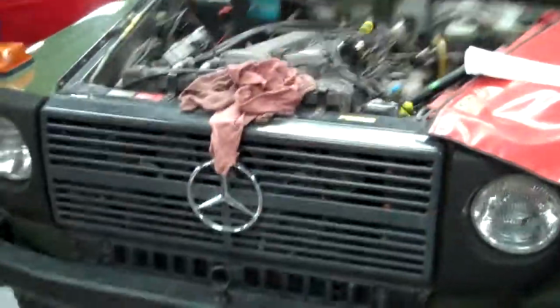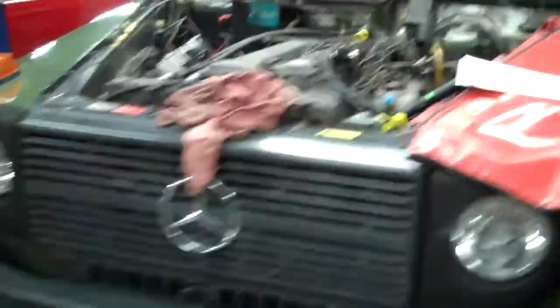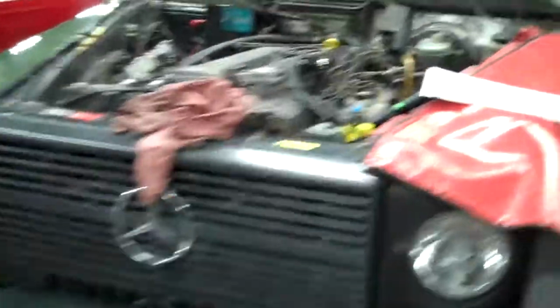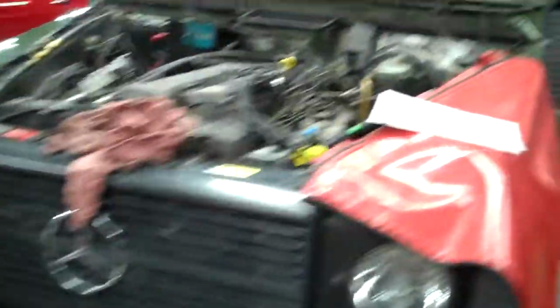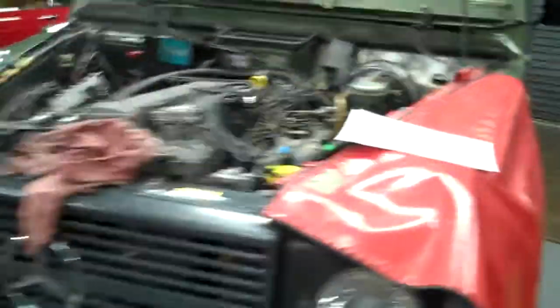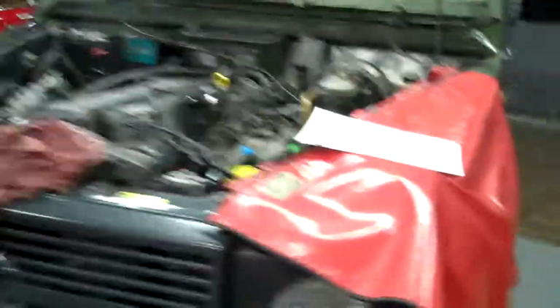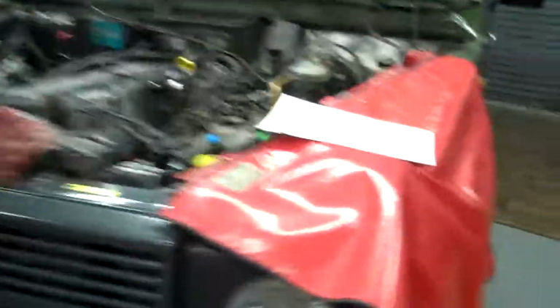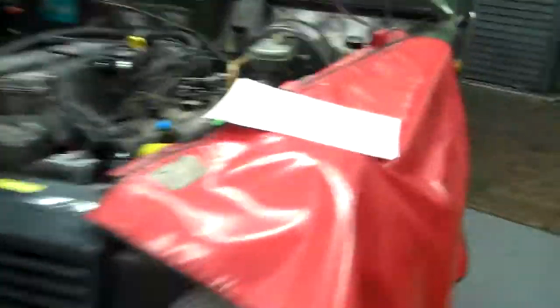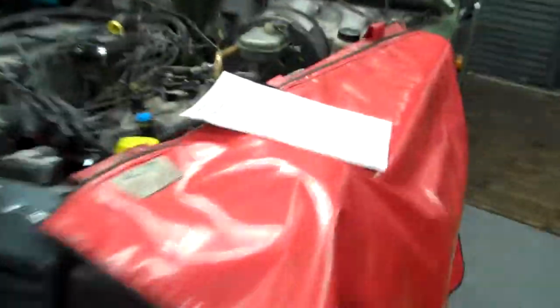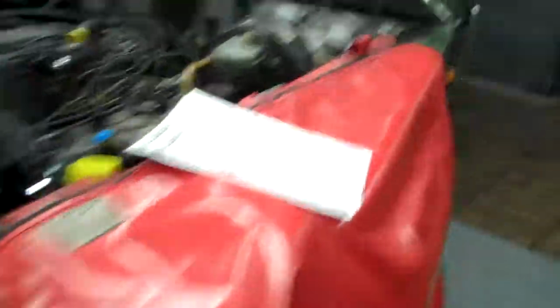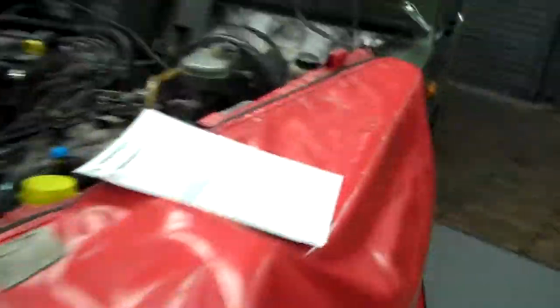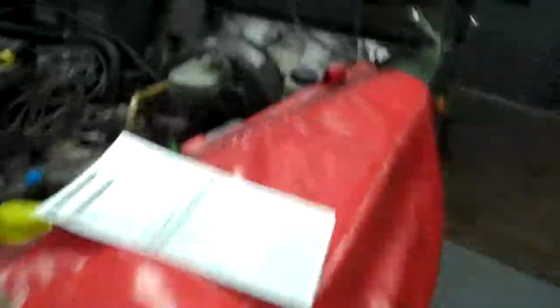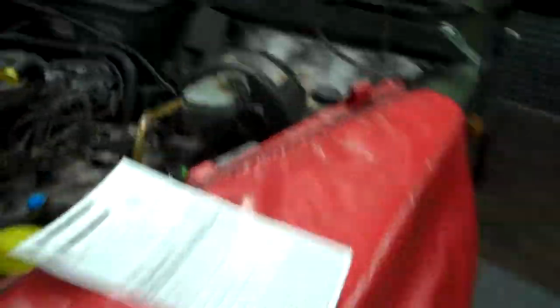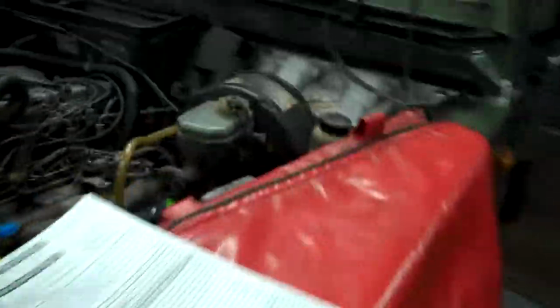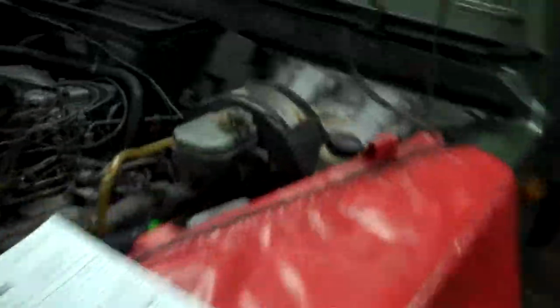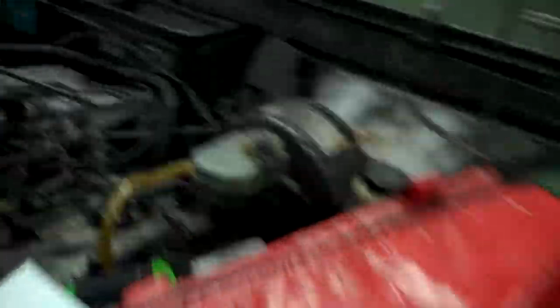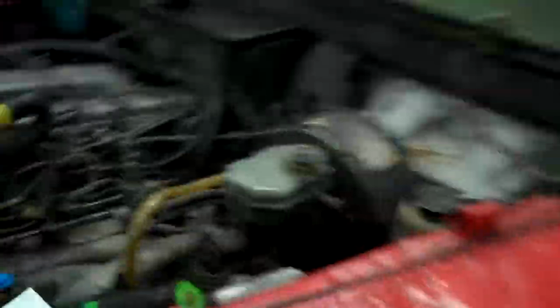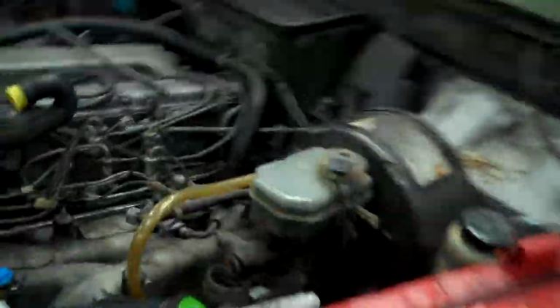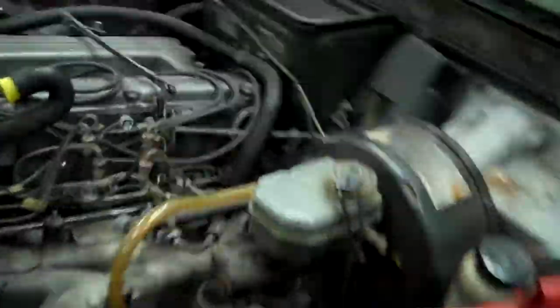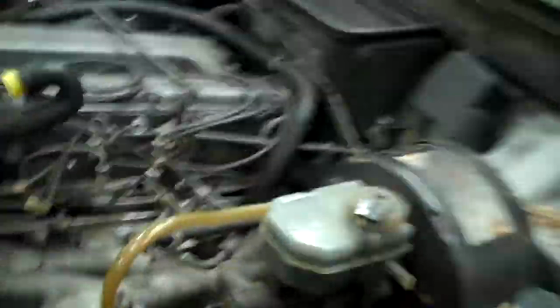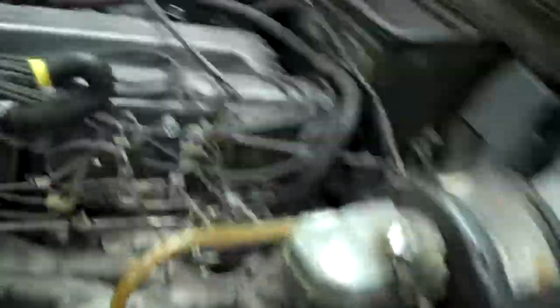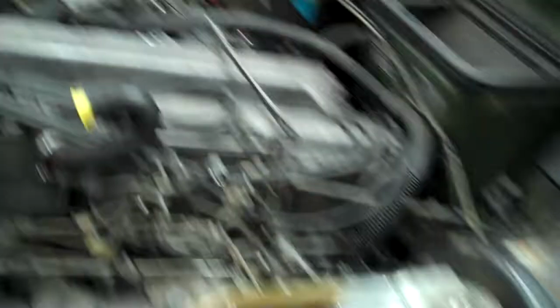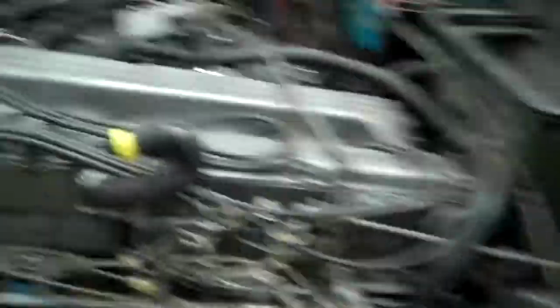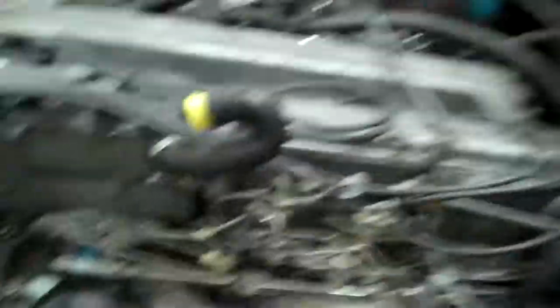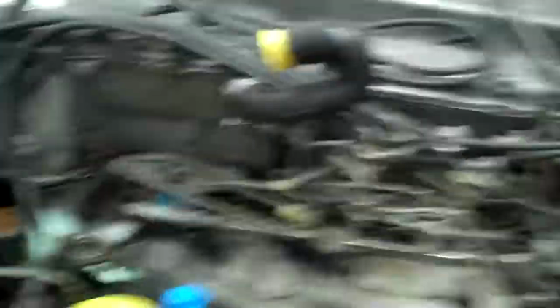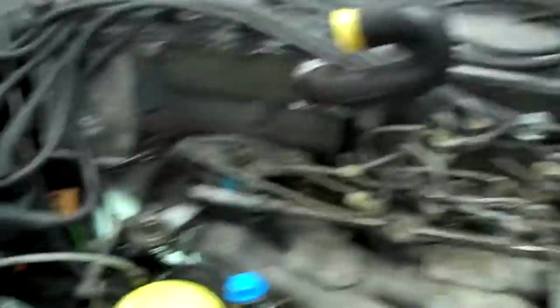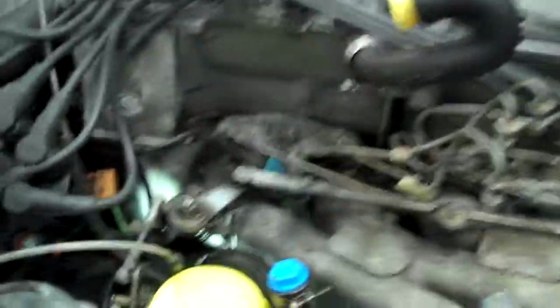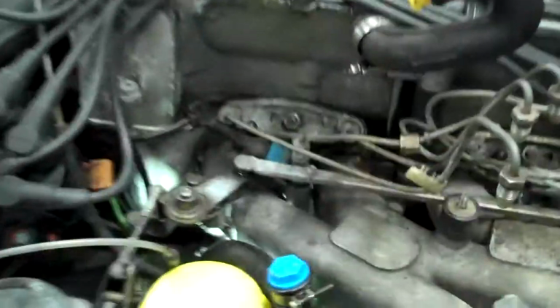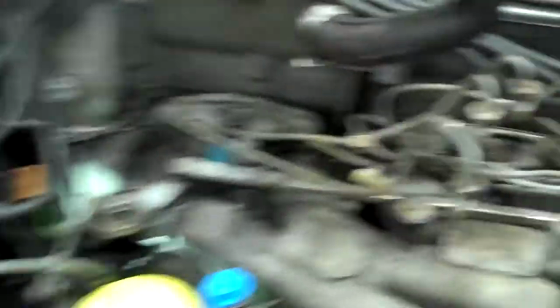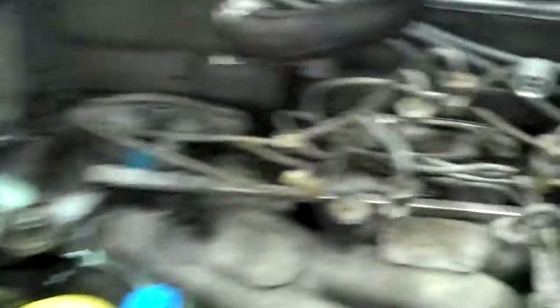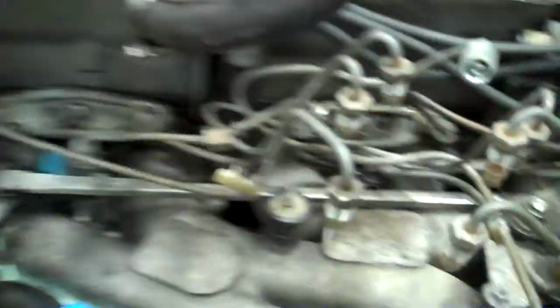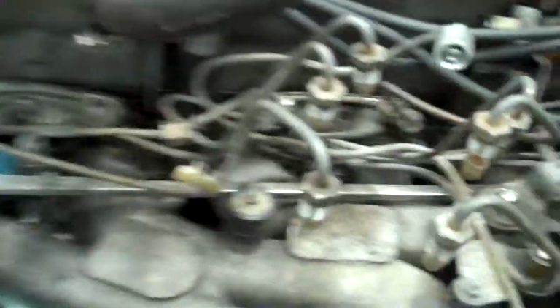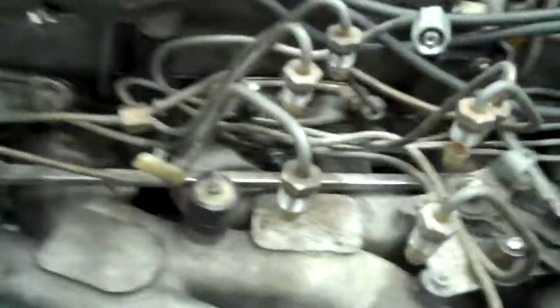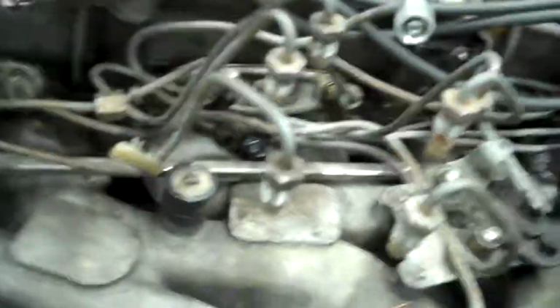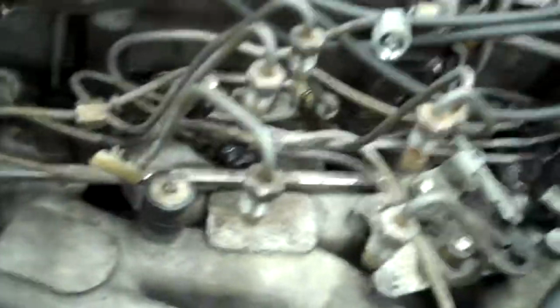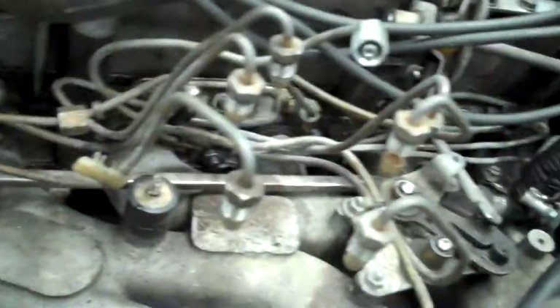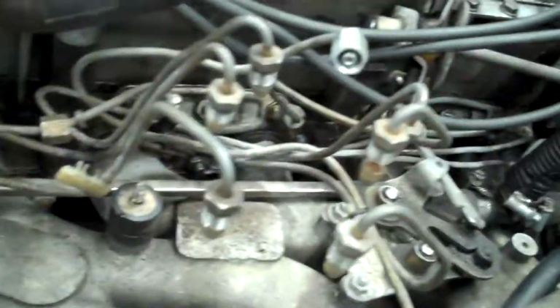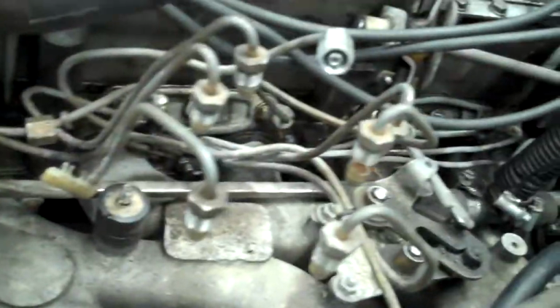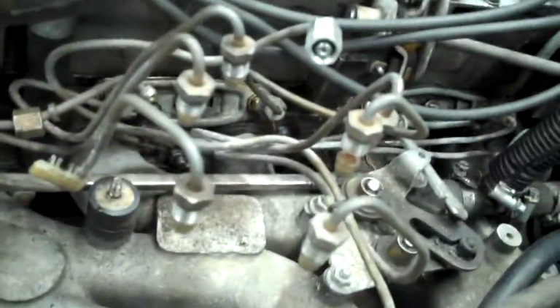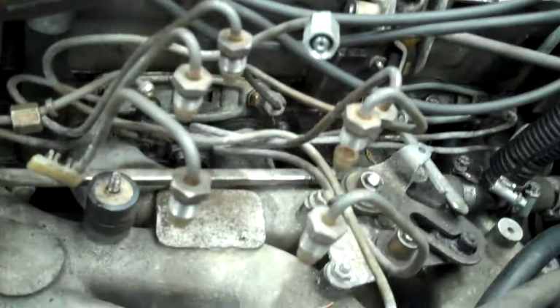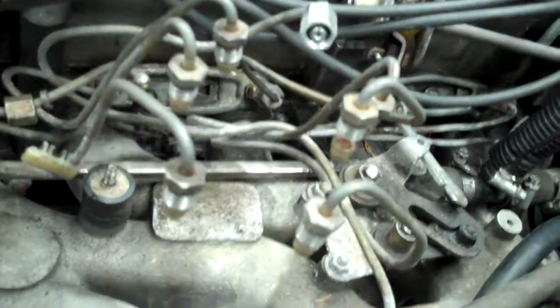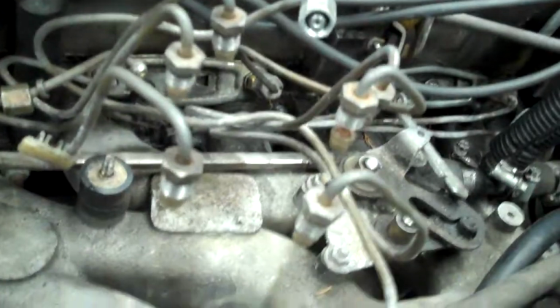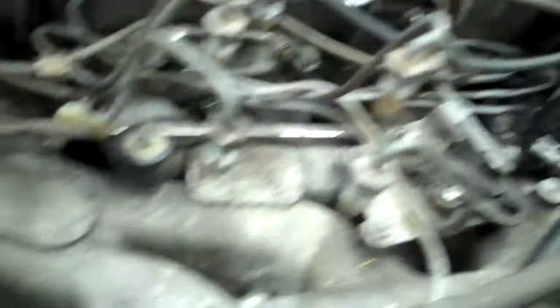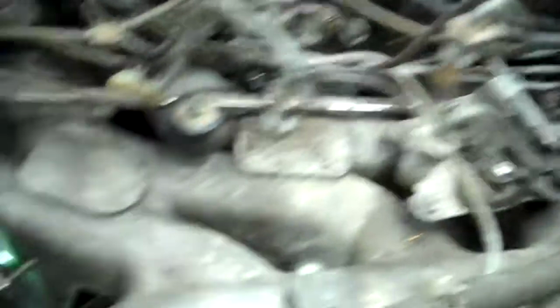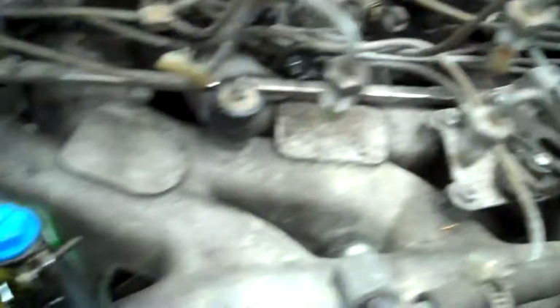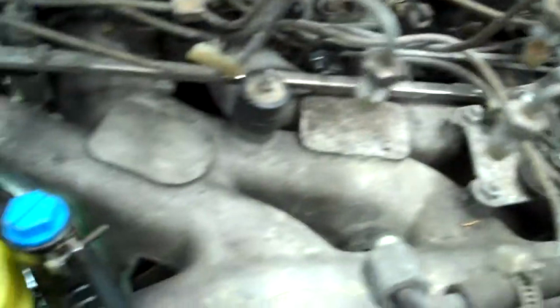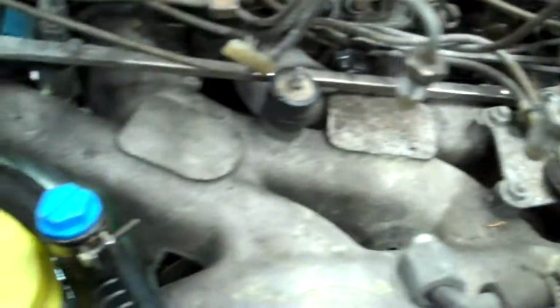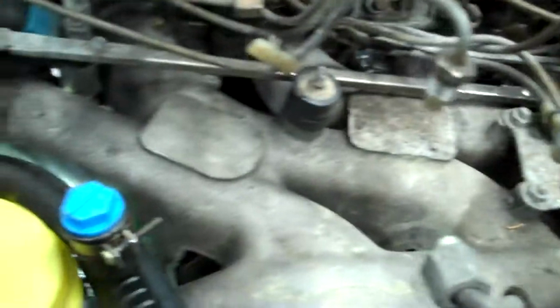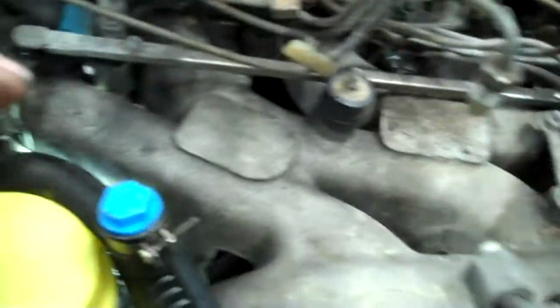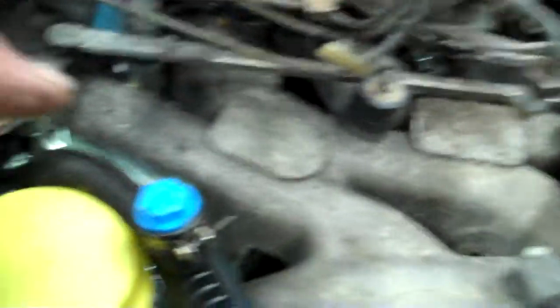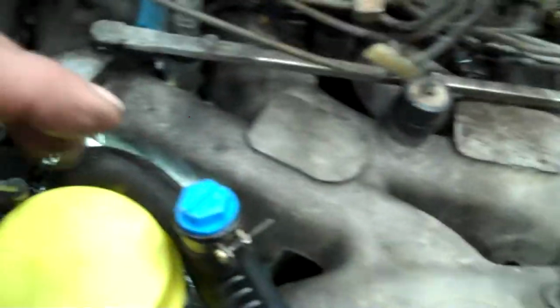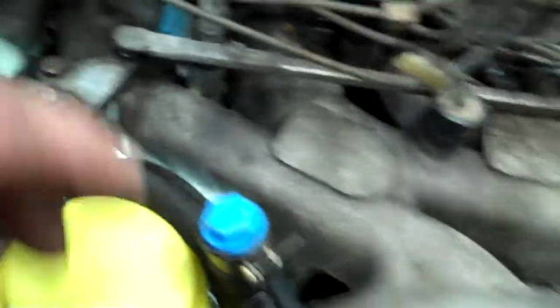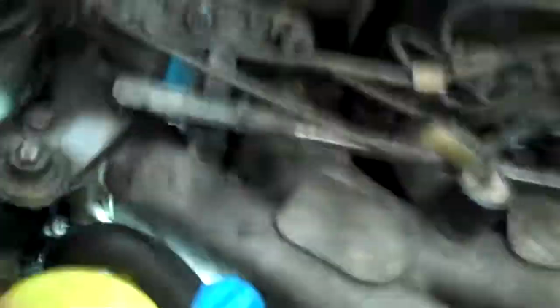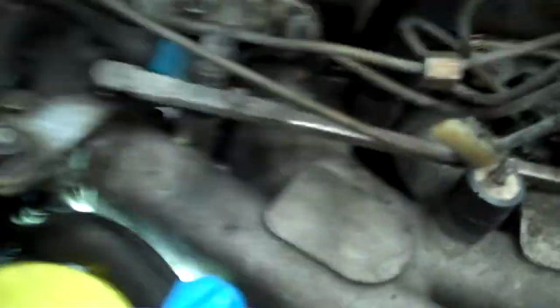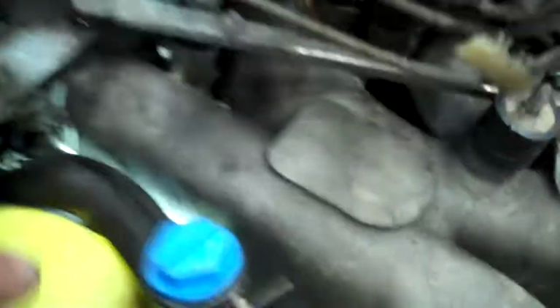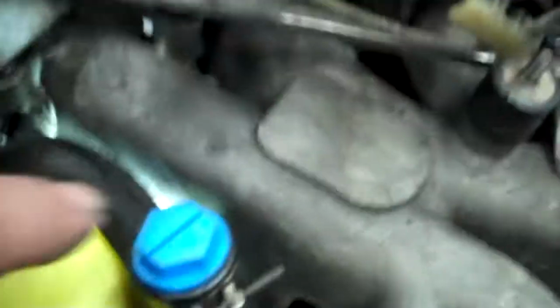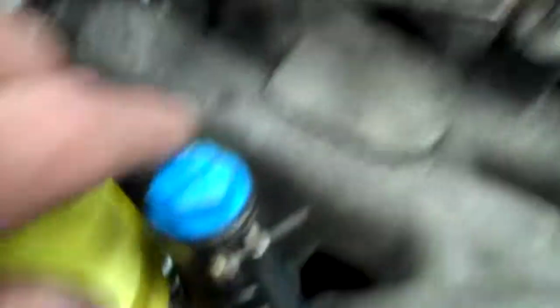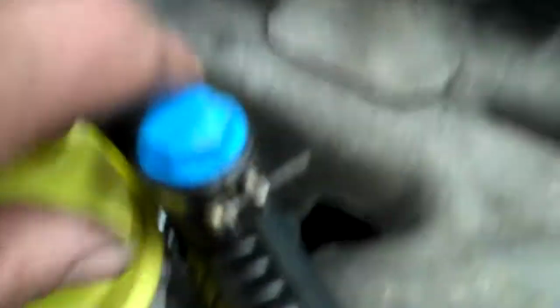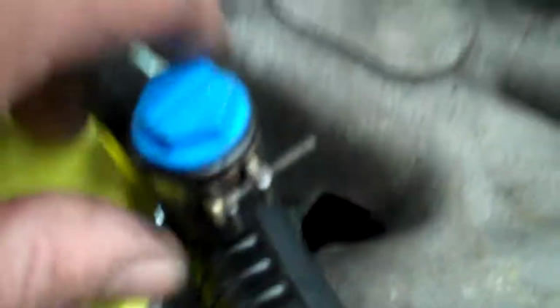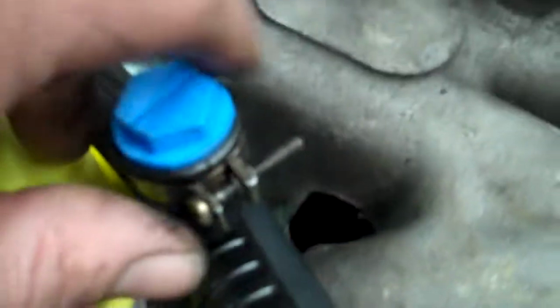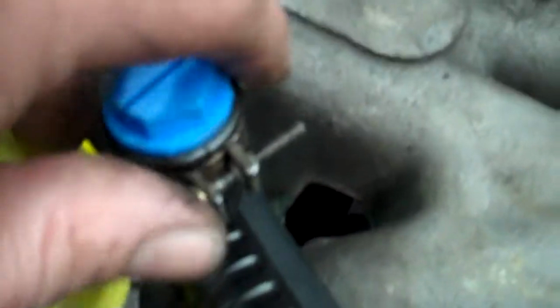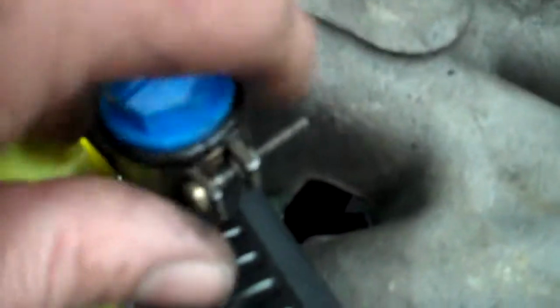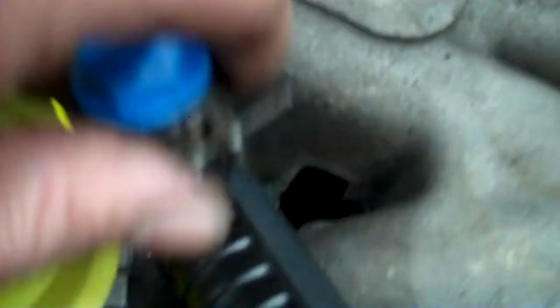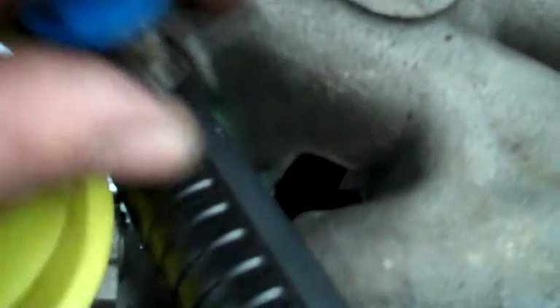We are looking at the Mercedes G-Wagon with the intake vacuum leaks. We have removed the CSI unit off of the intake so that we can get a better view.